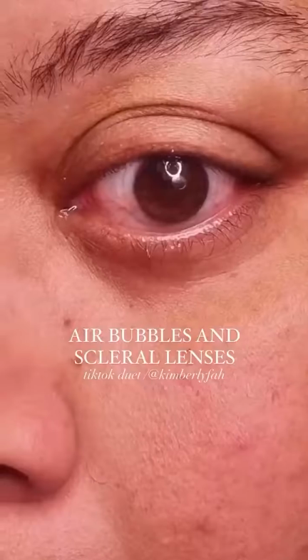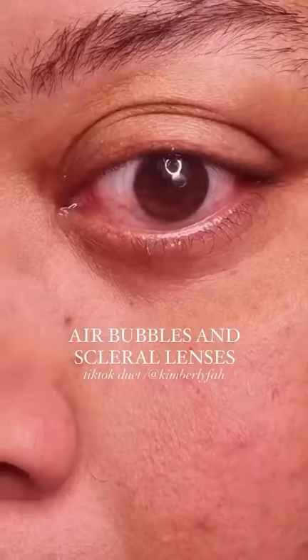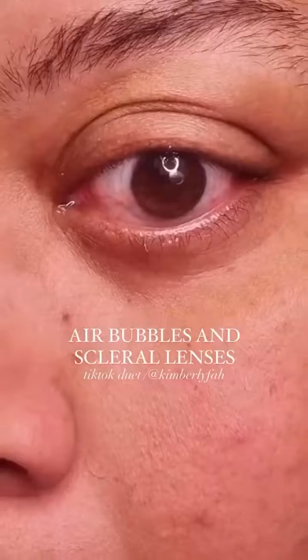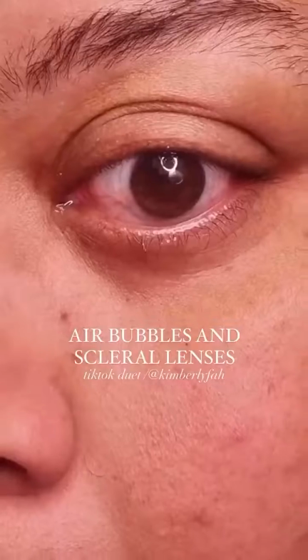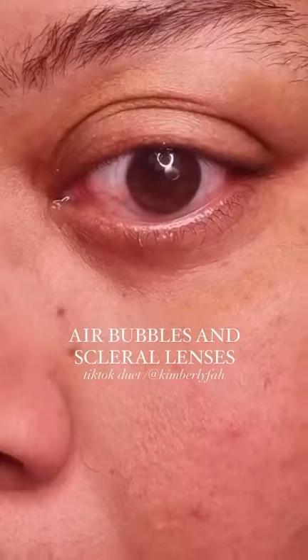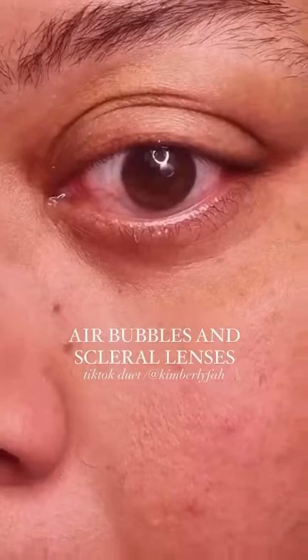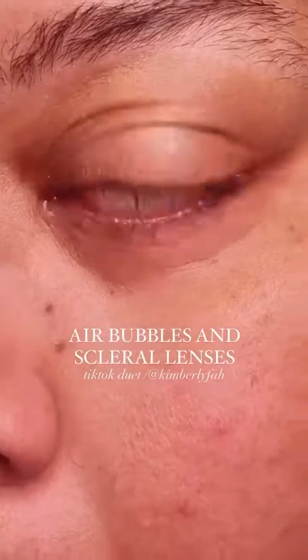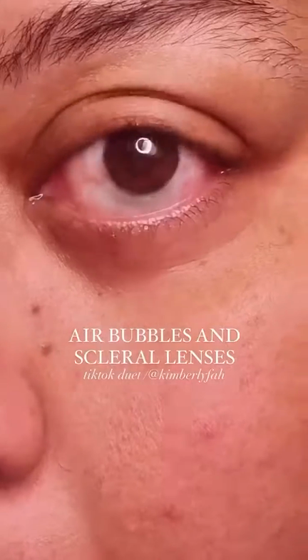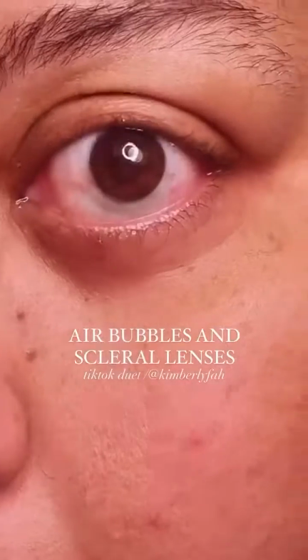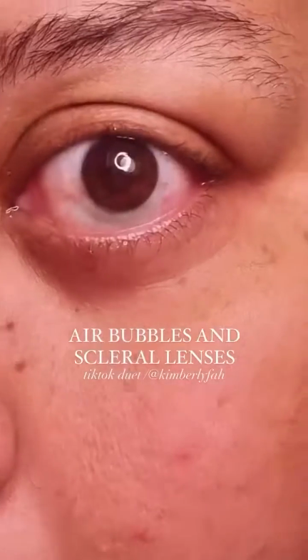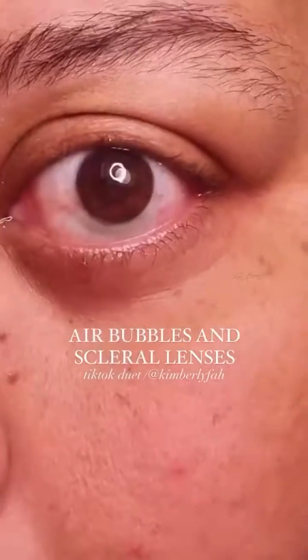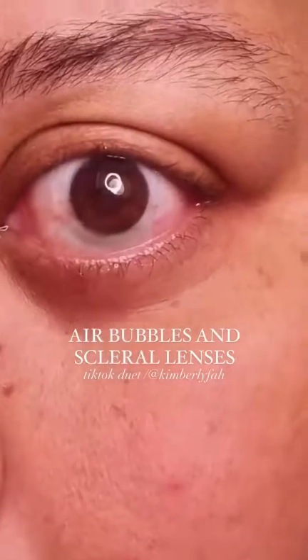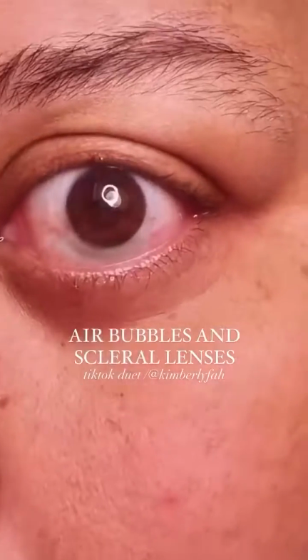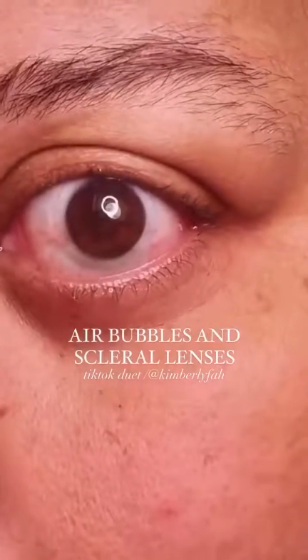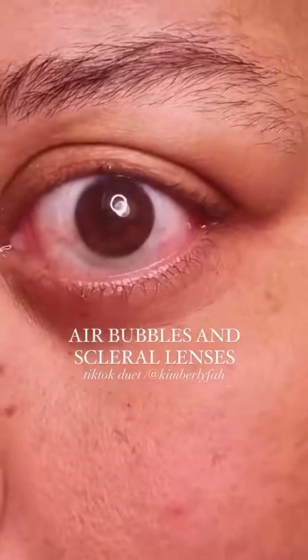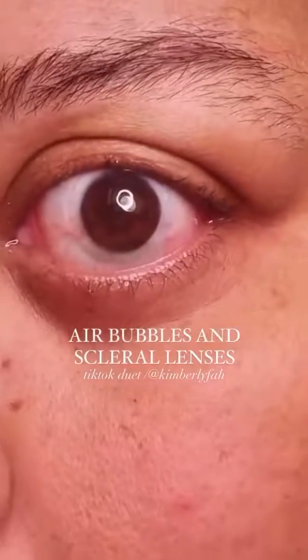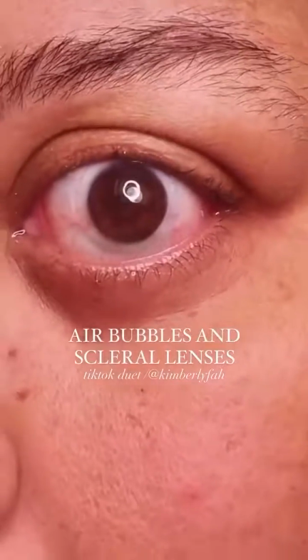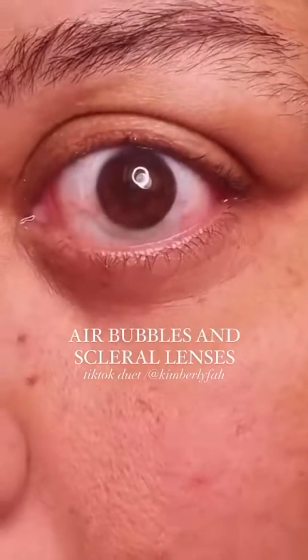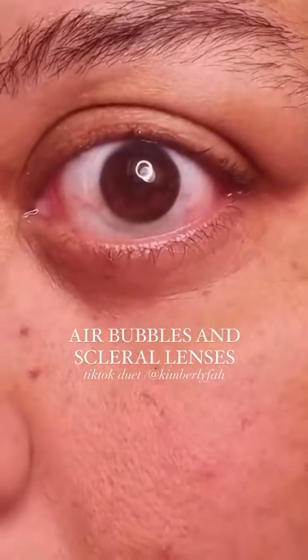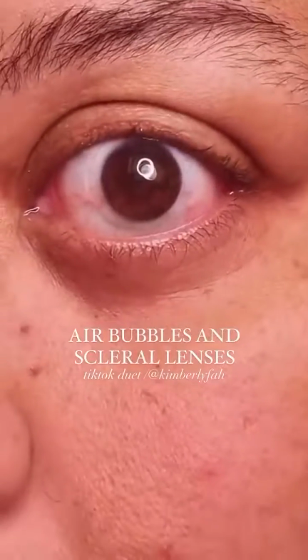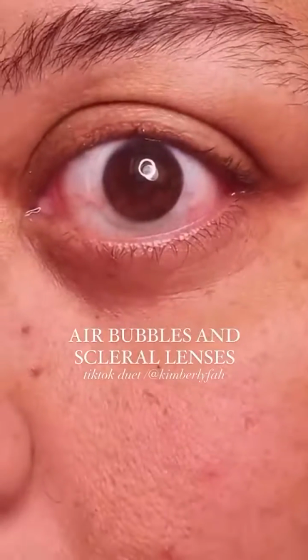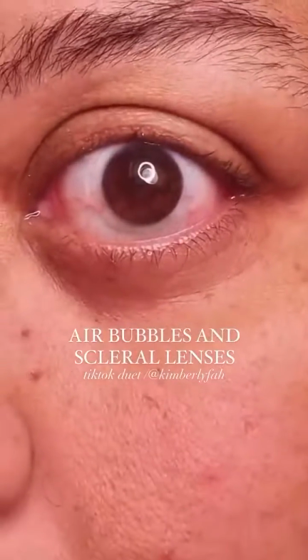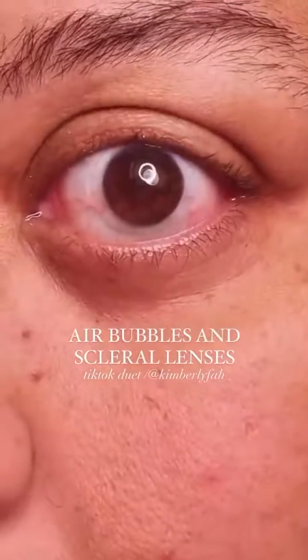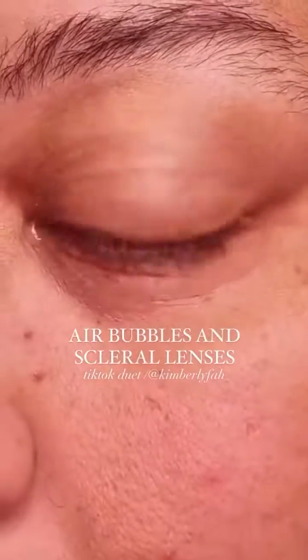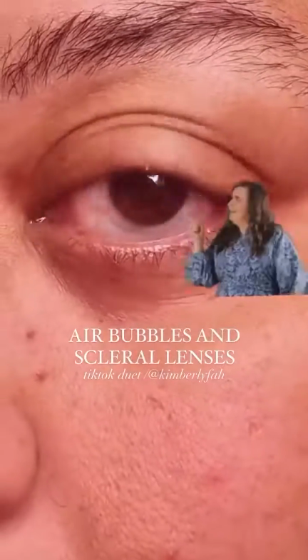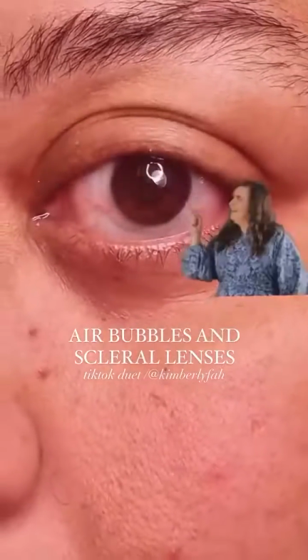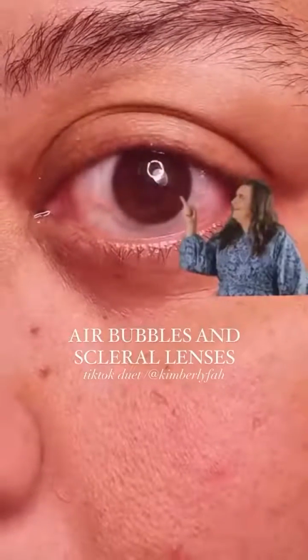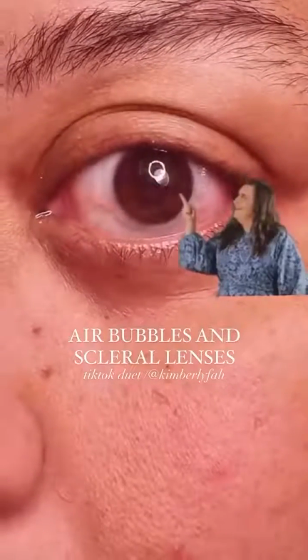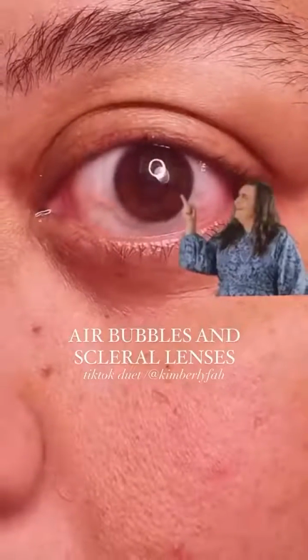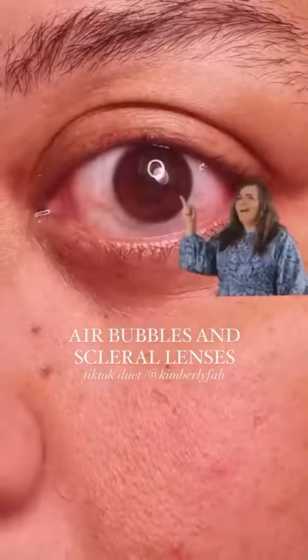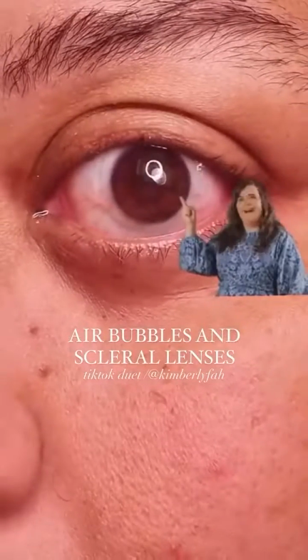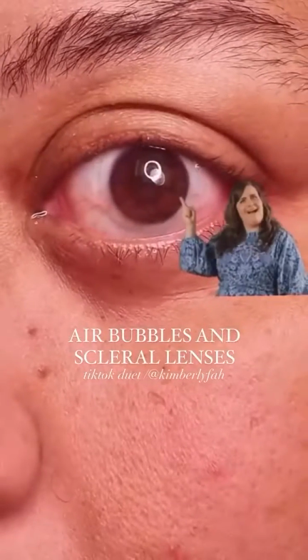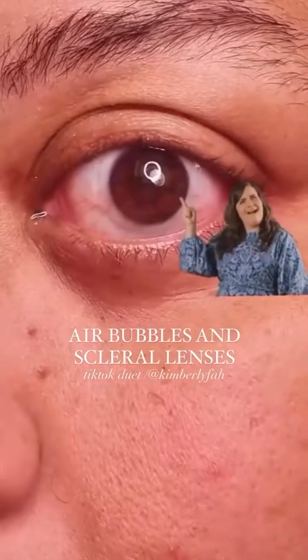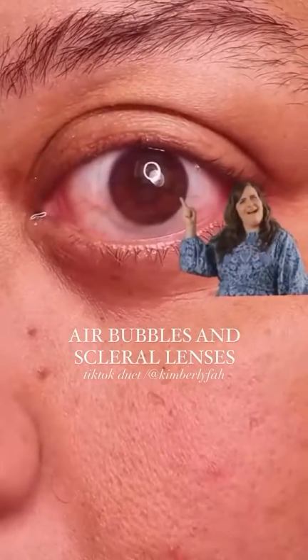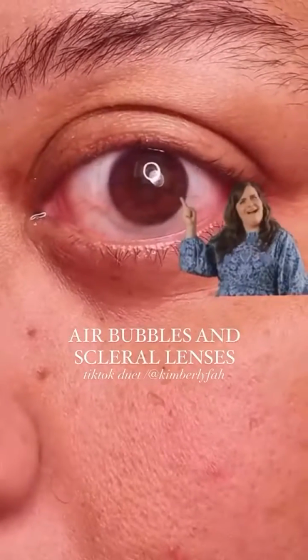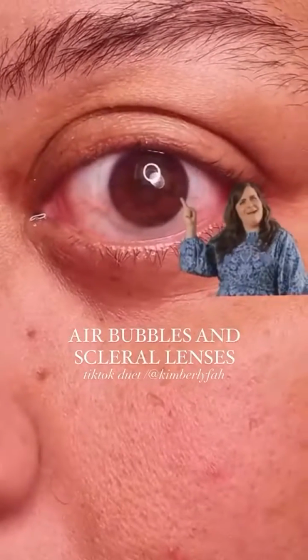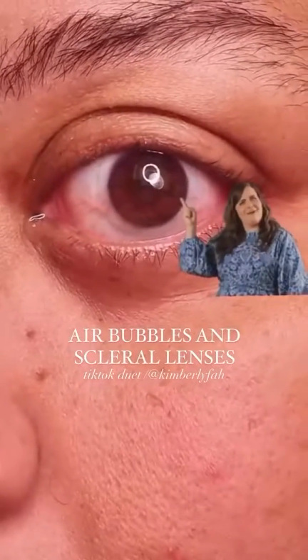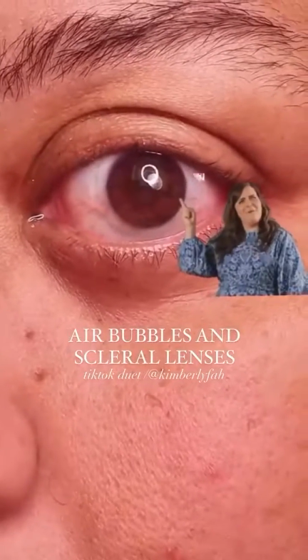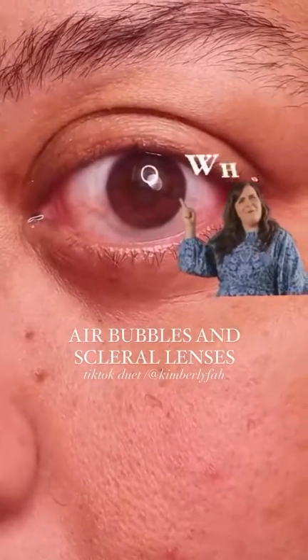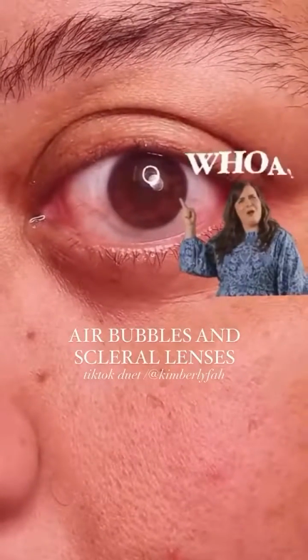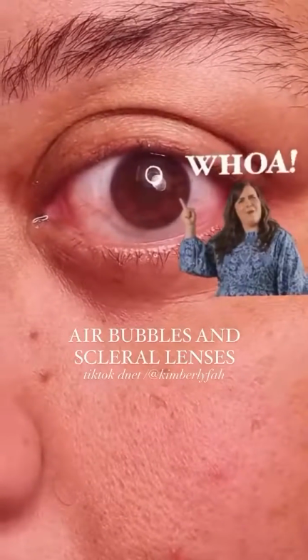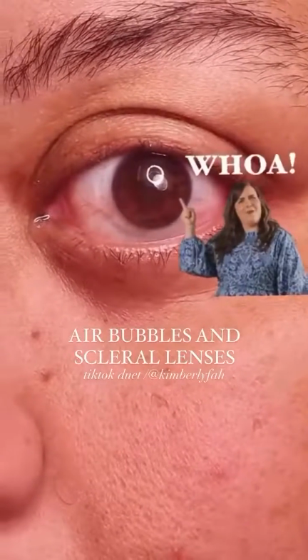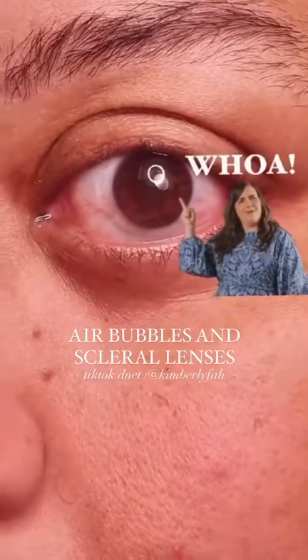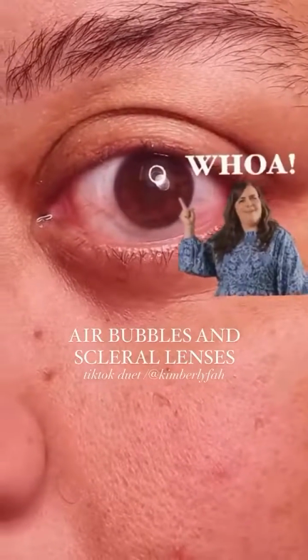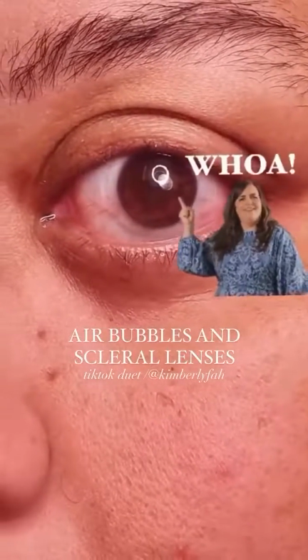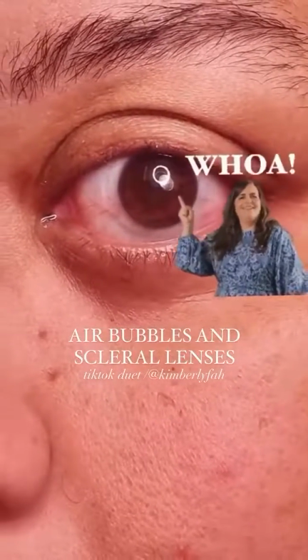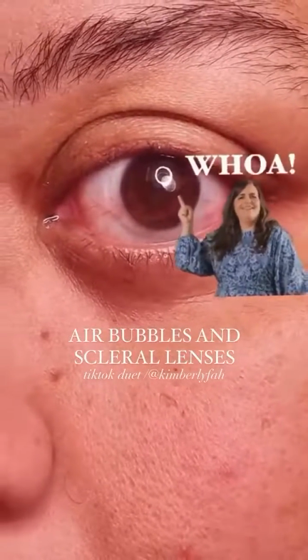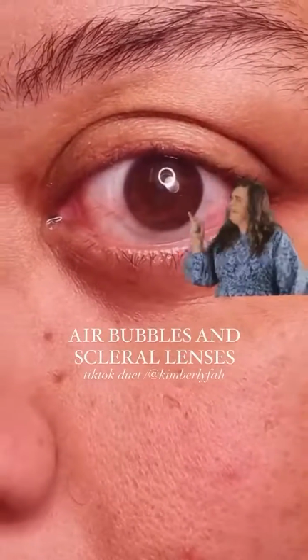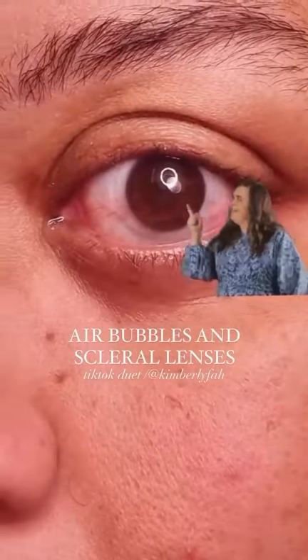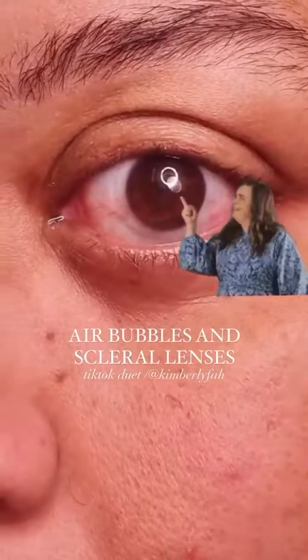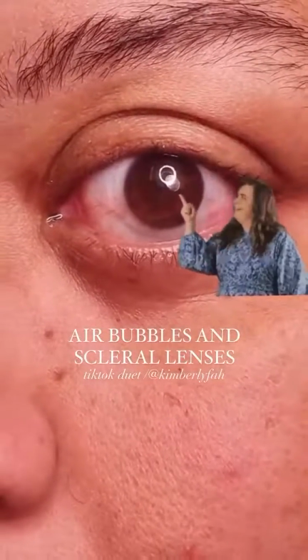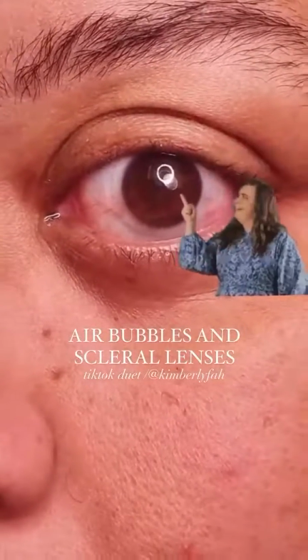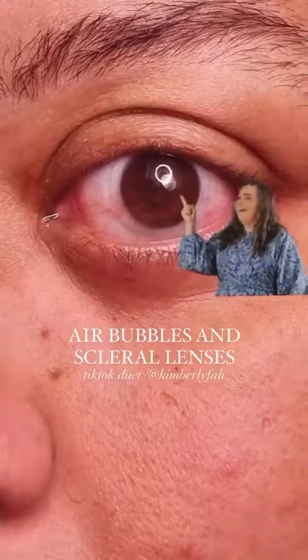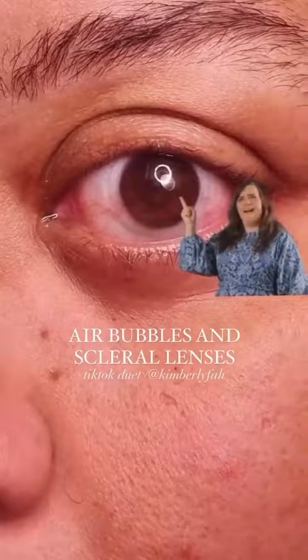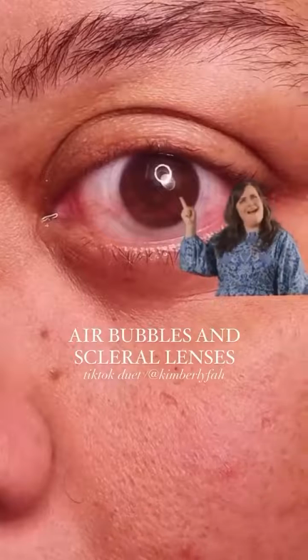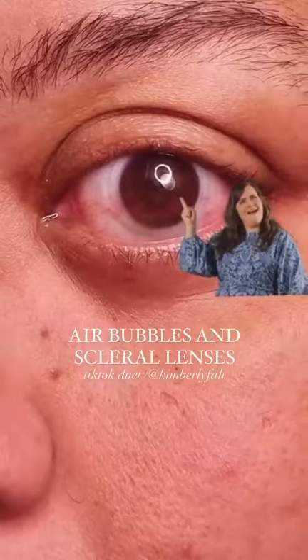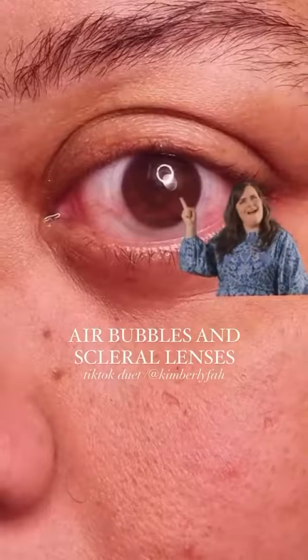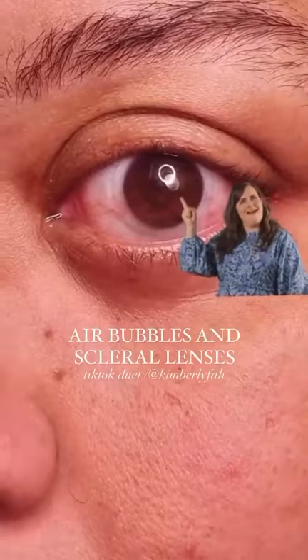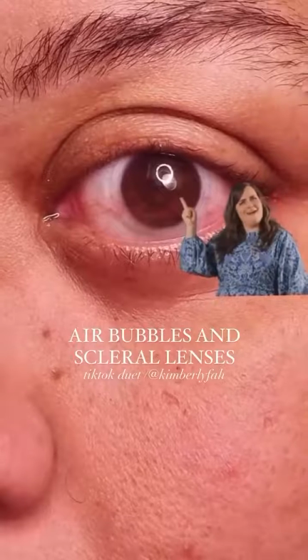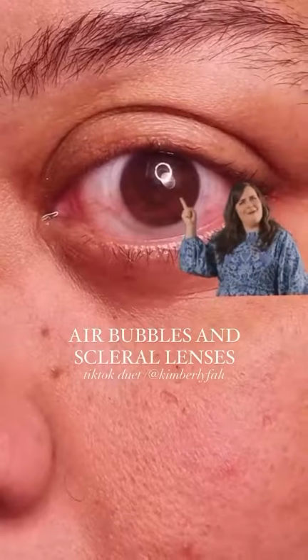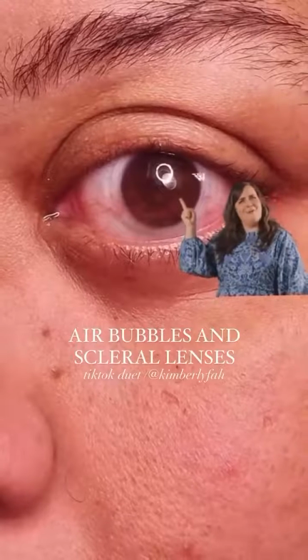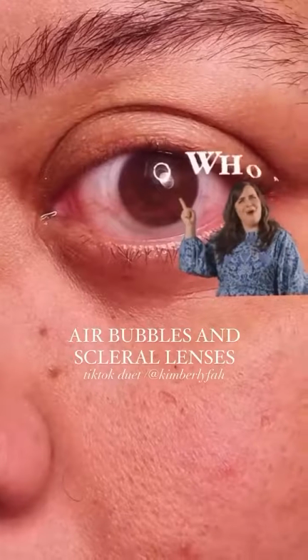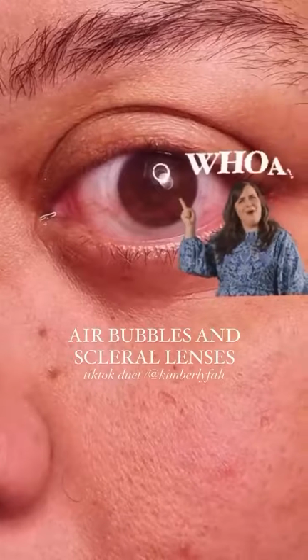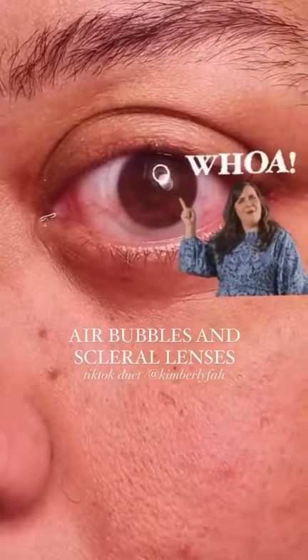My right eye was bothering me shortly after putting my lenses in. I didn't see this before, but you can see that there's an air bubble in there now.